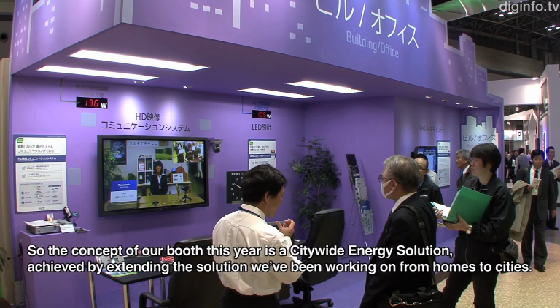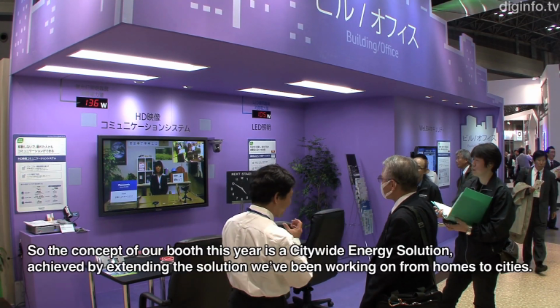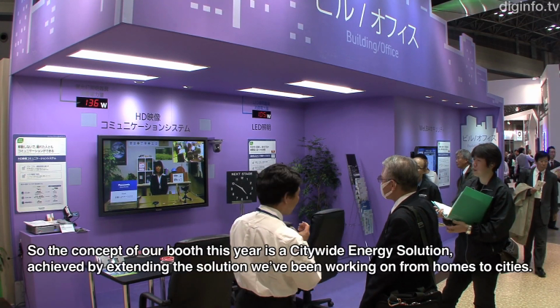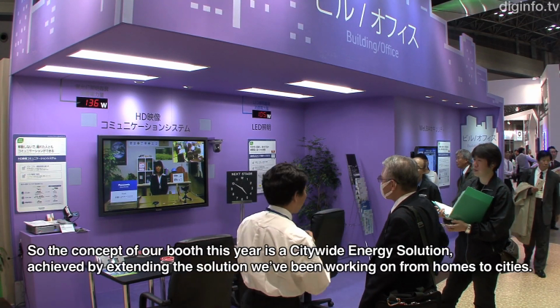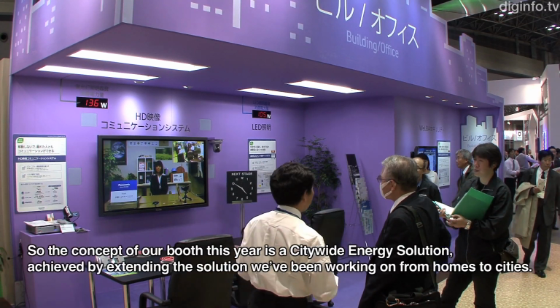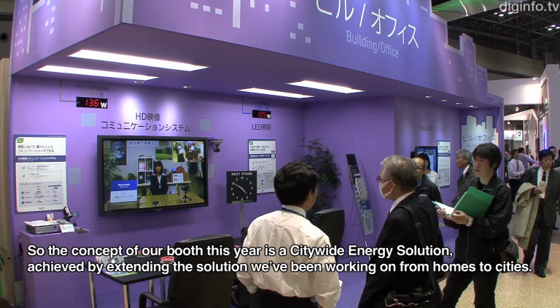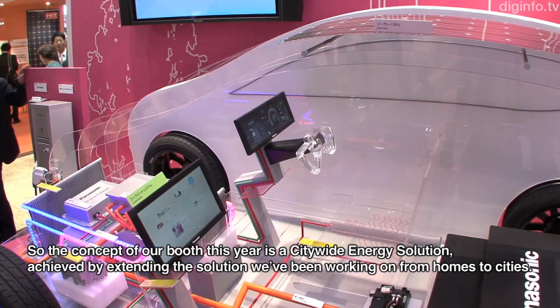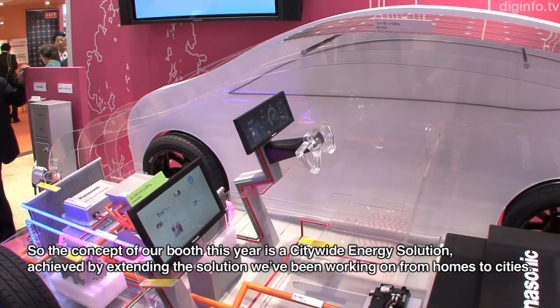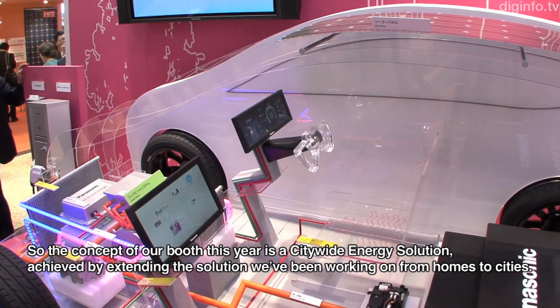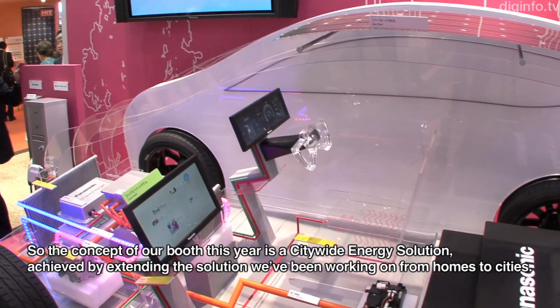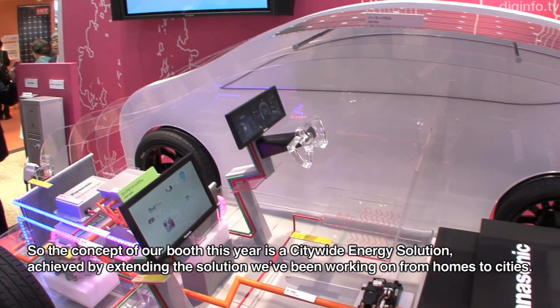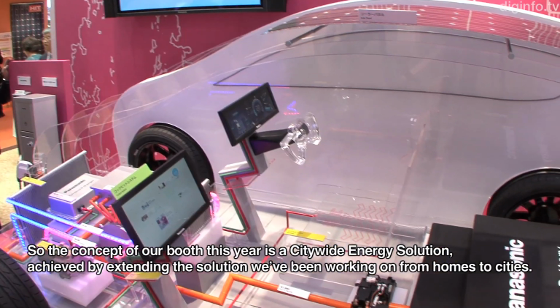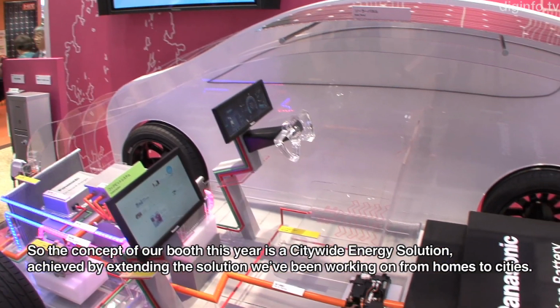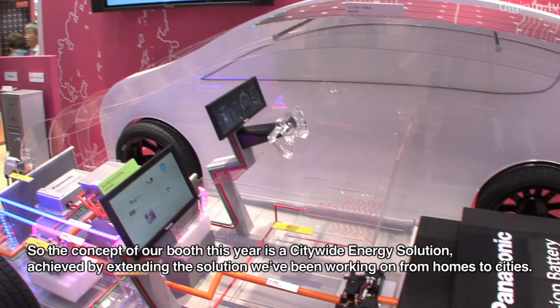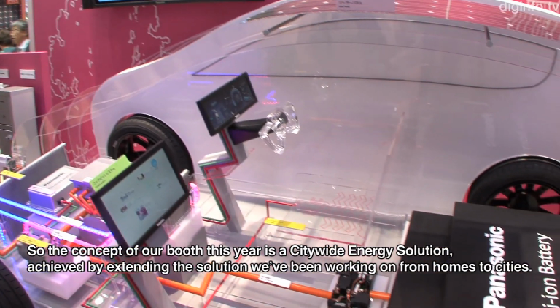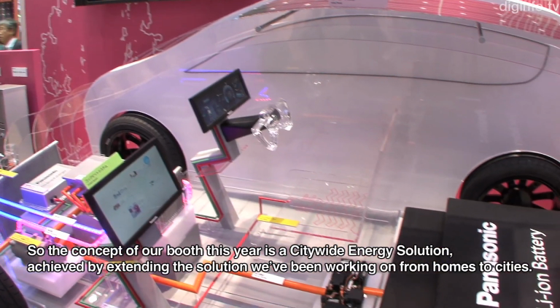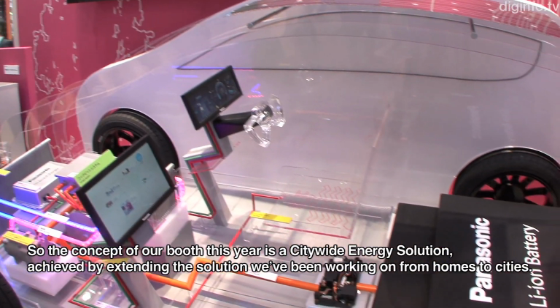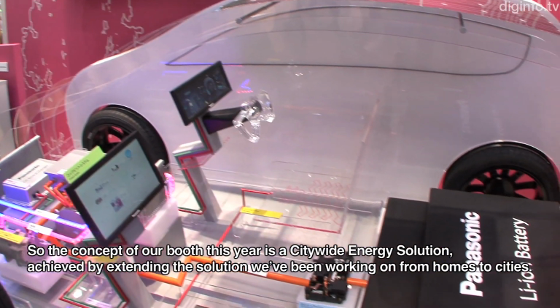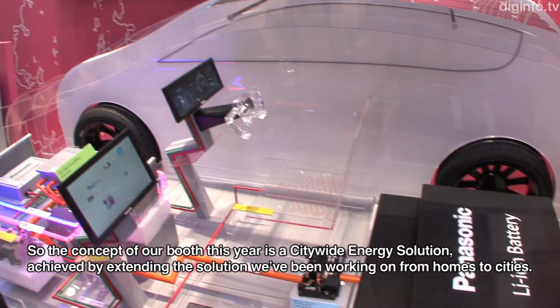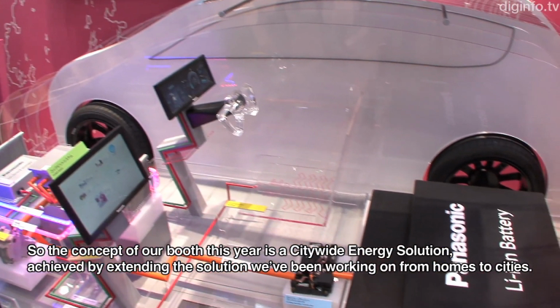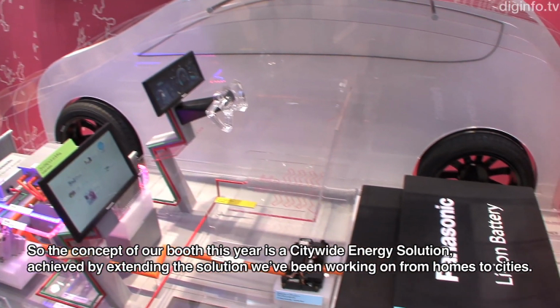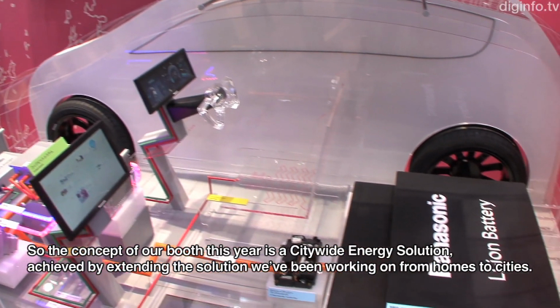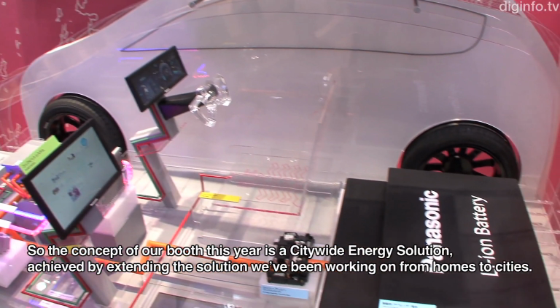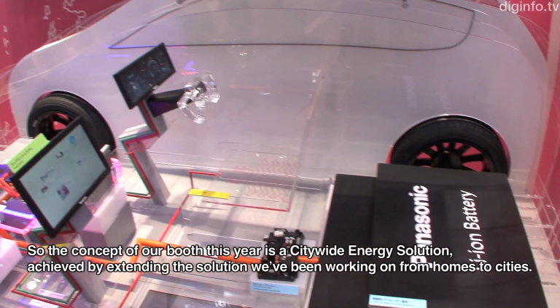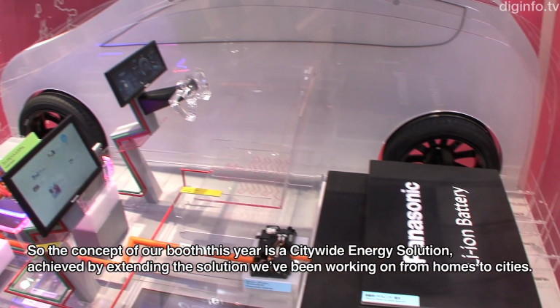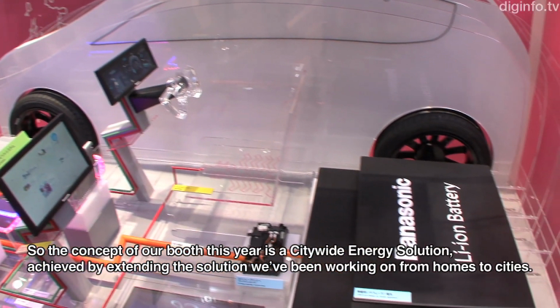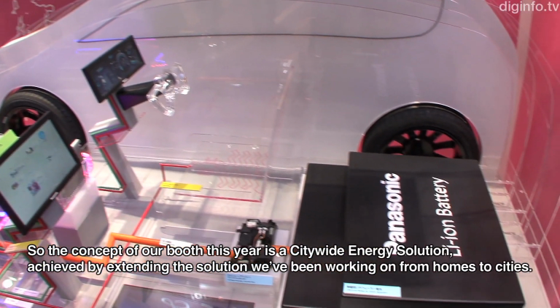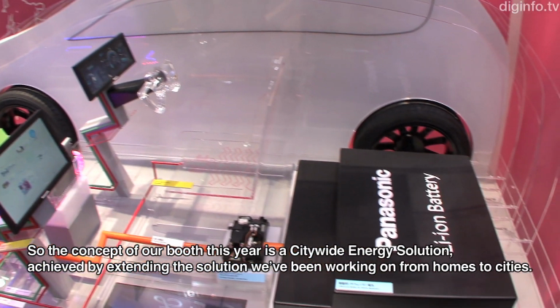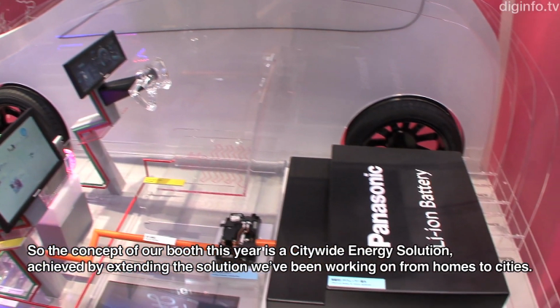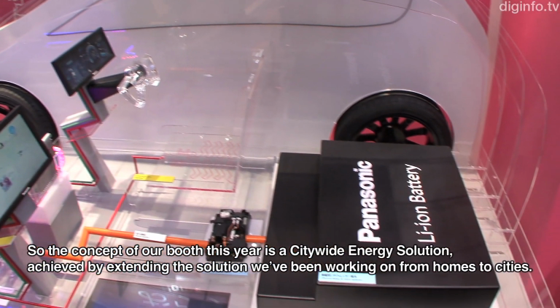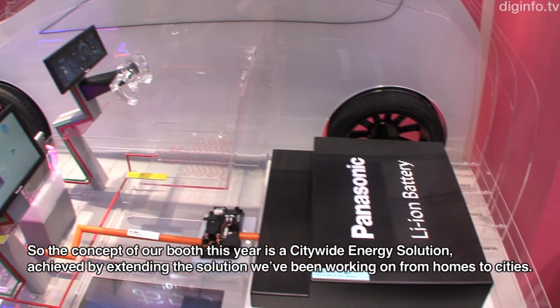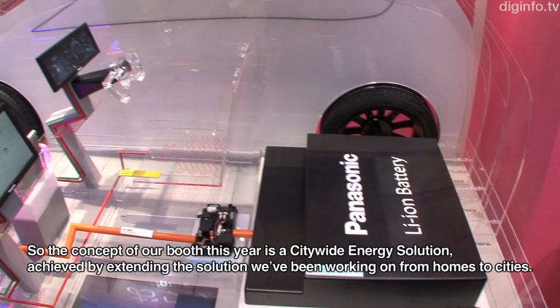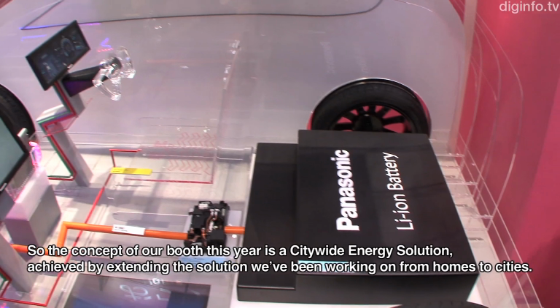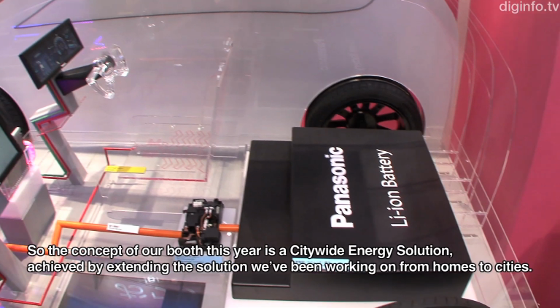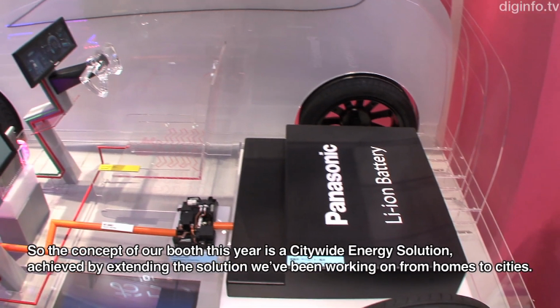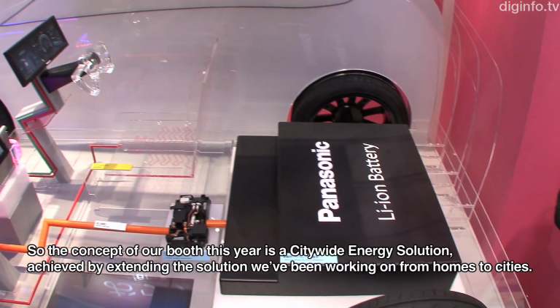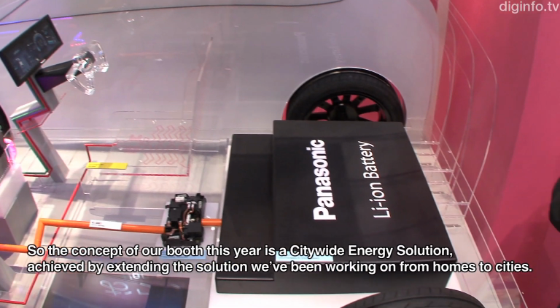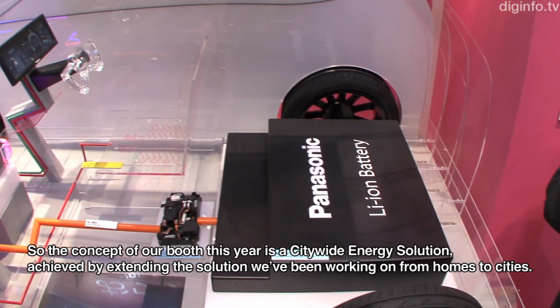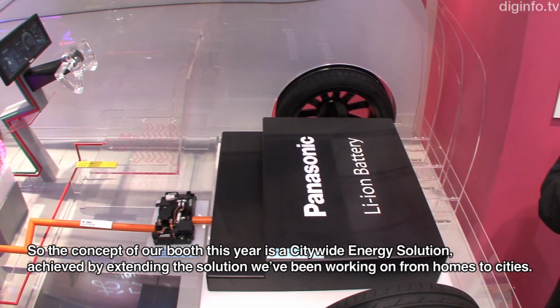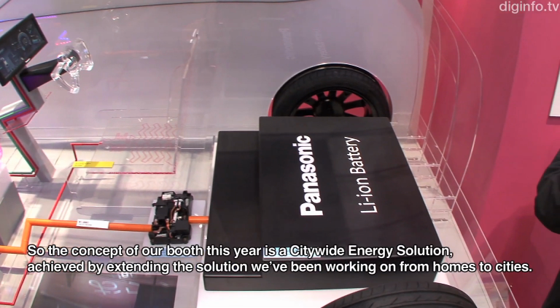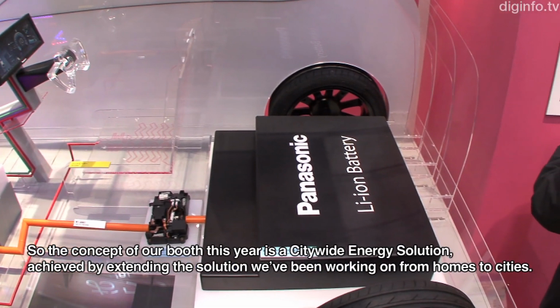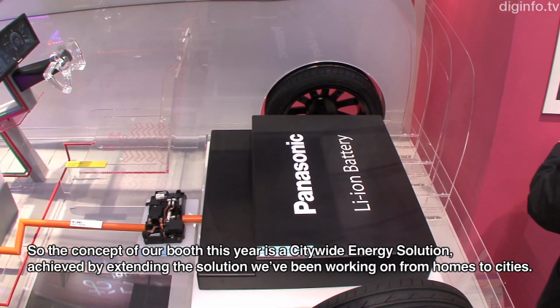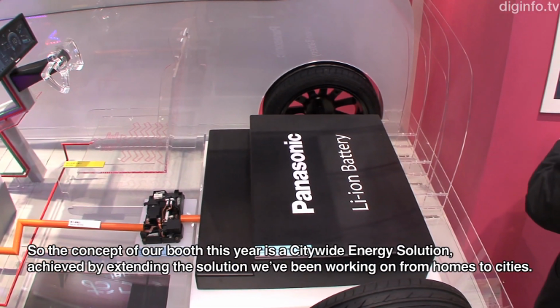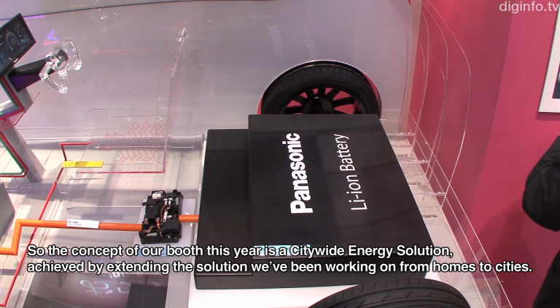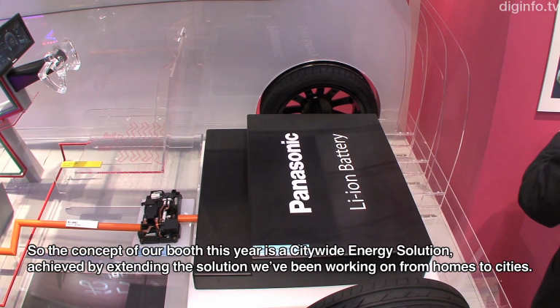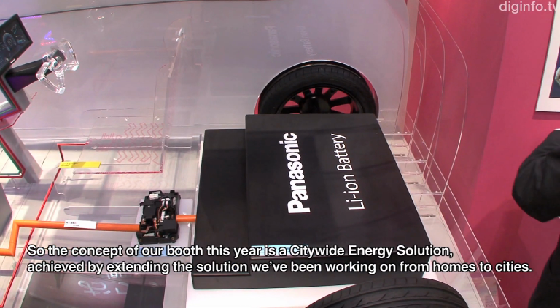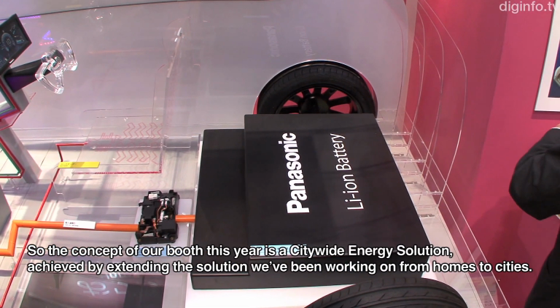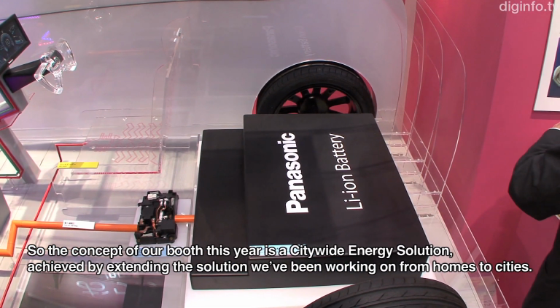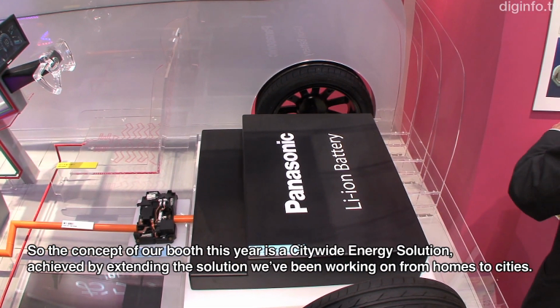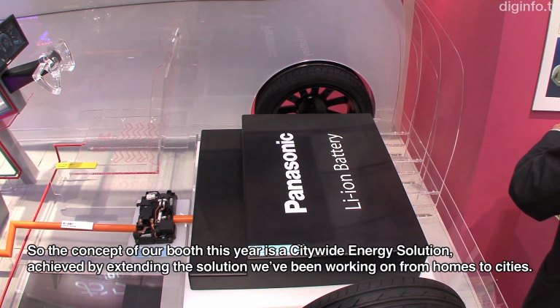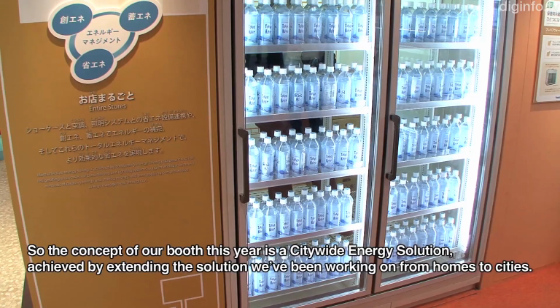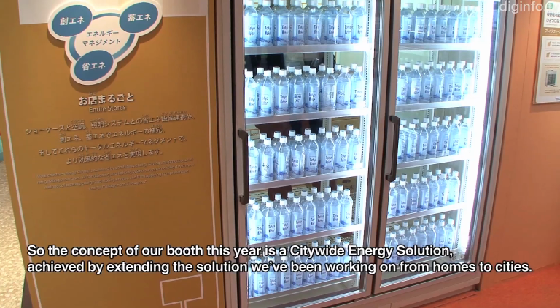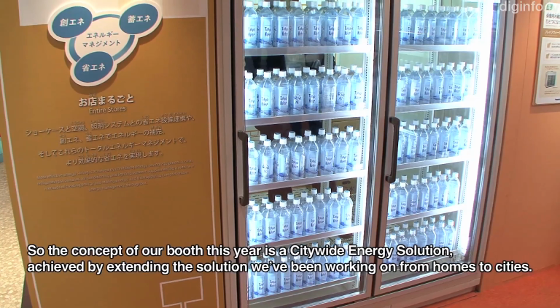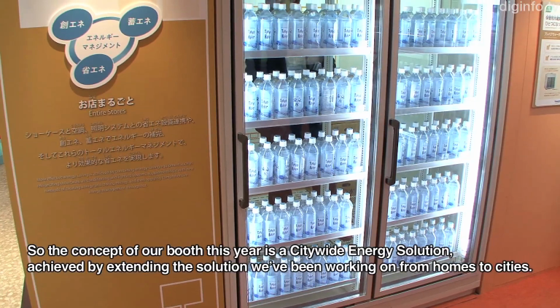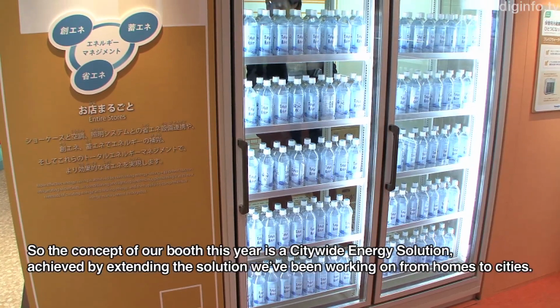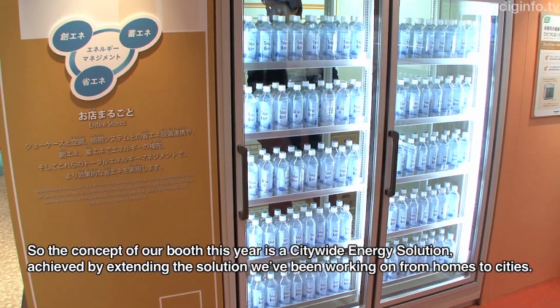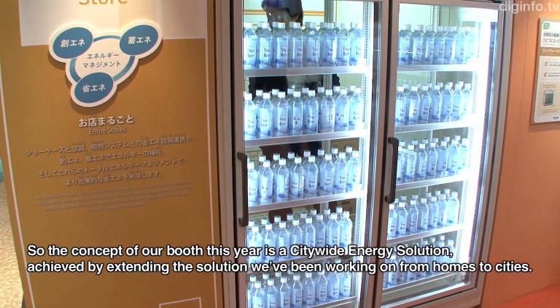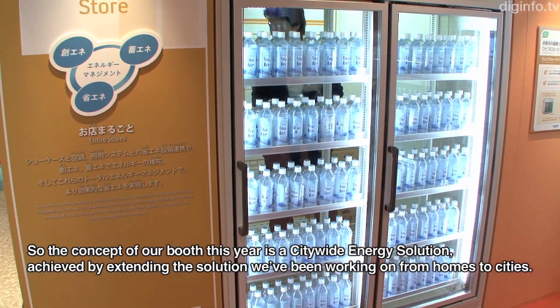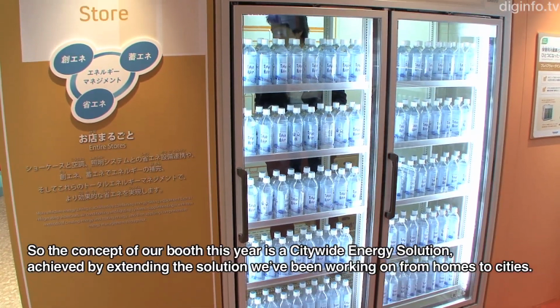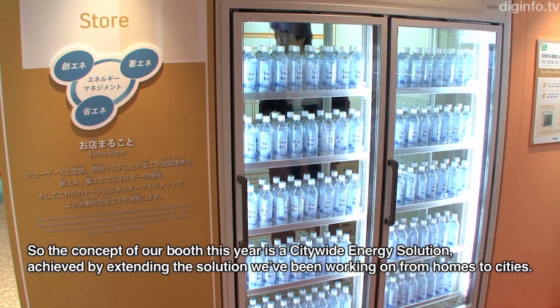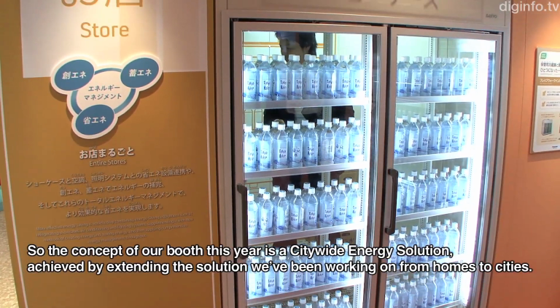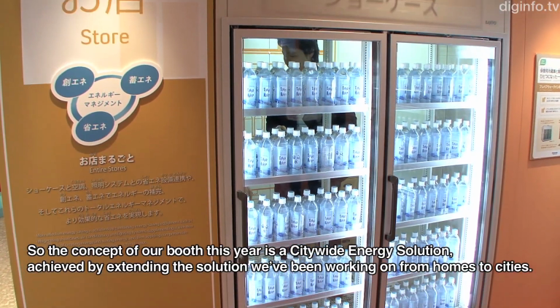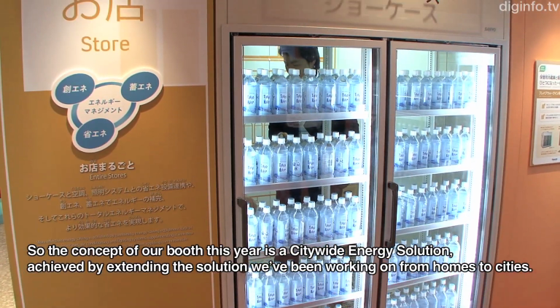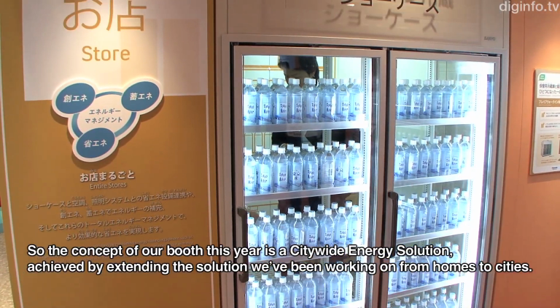This year's exhibit presents specific initiatives for five aspects of cities: homes, shops, public areas, commercial buildings and facilities.